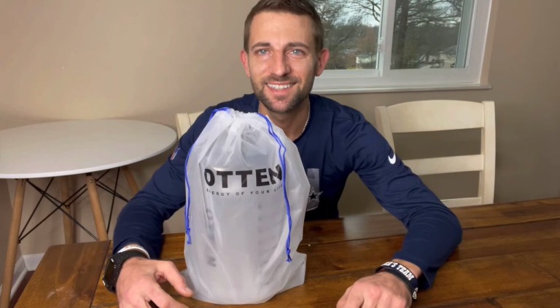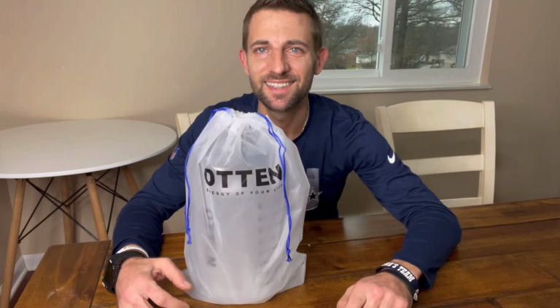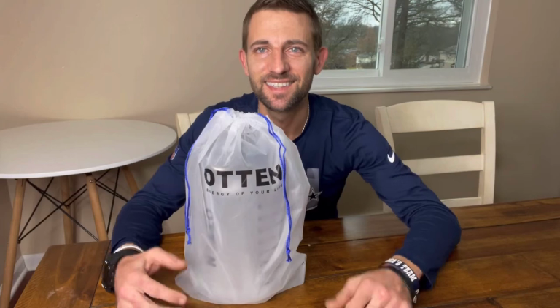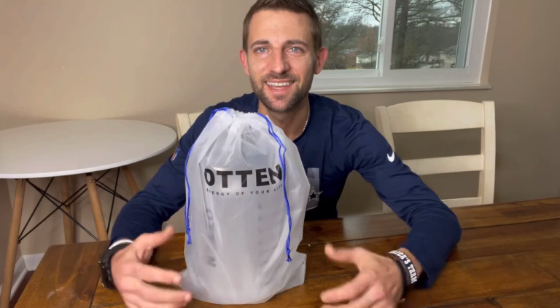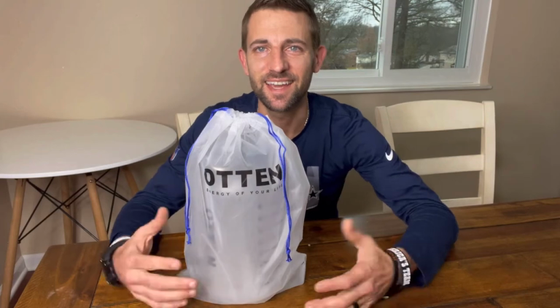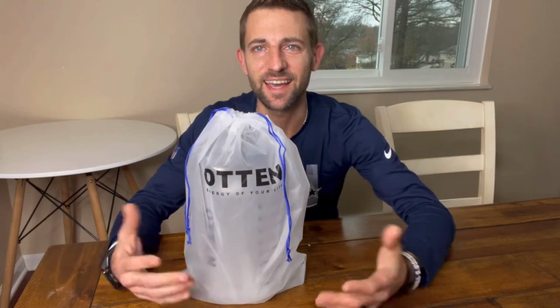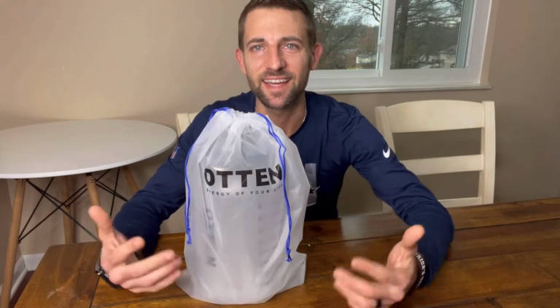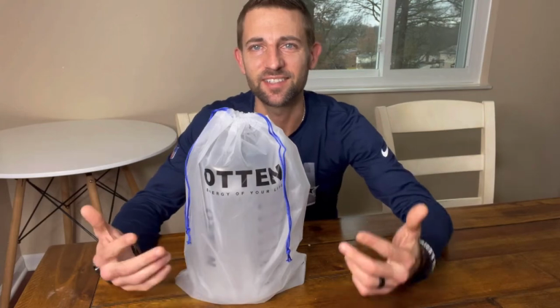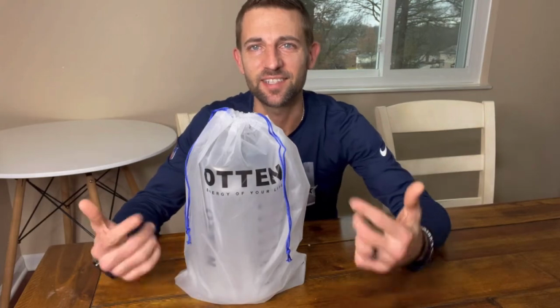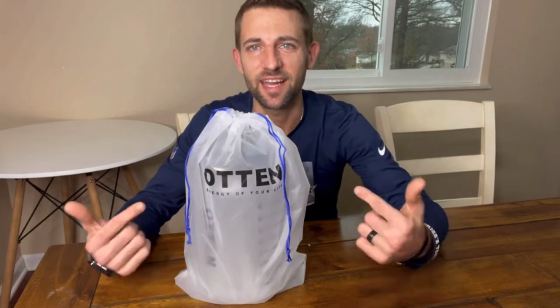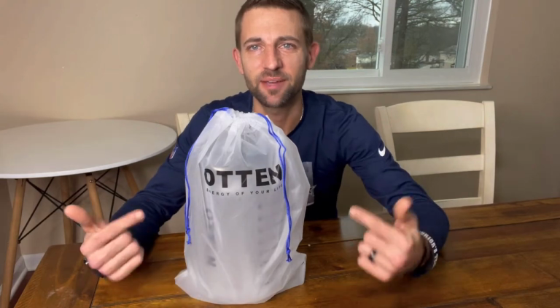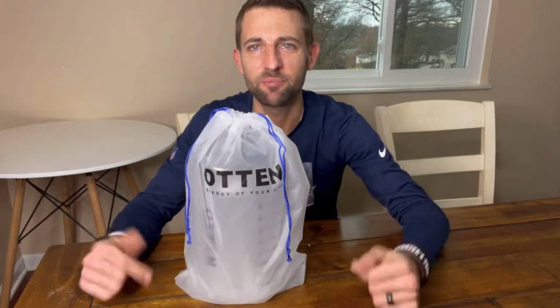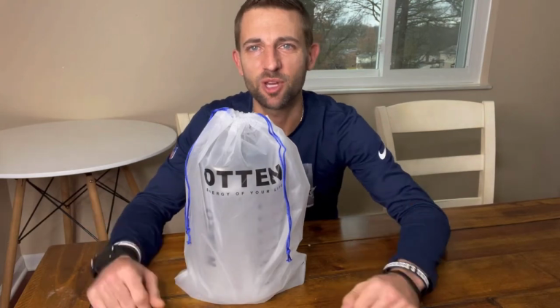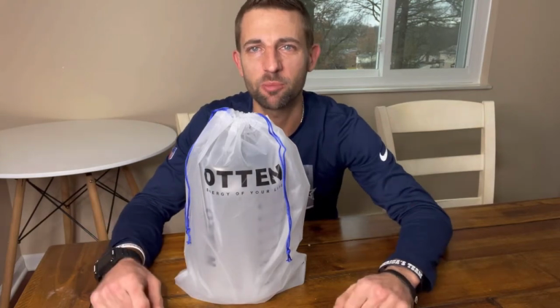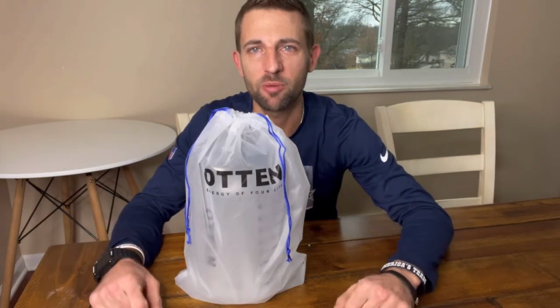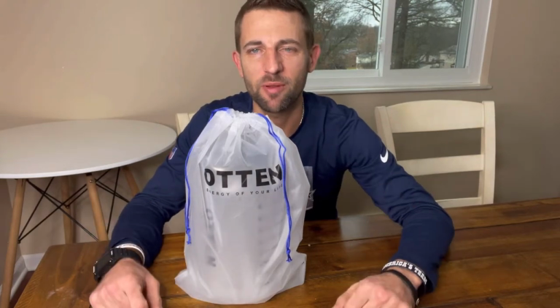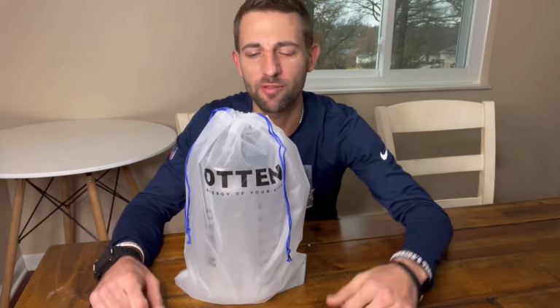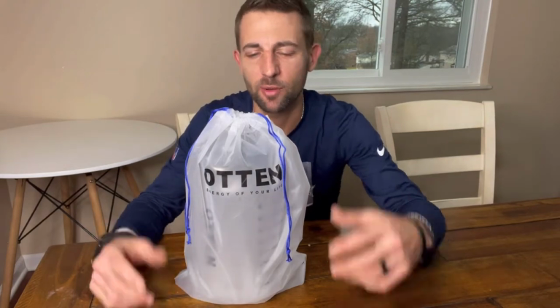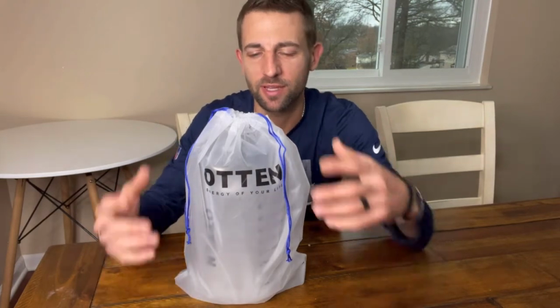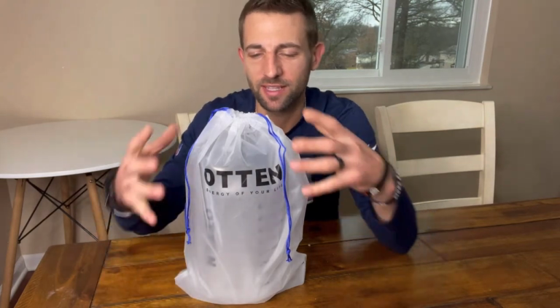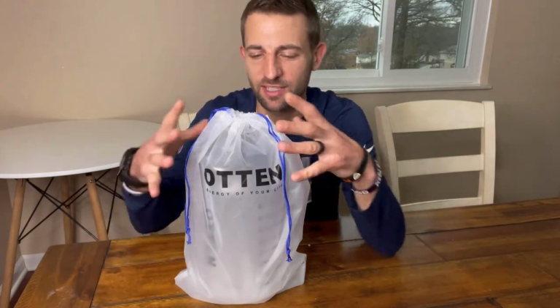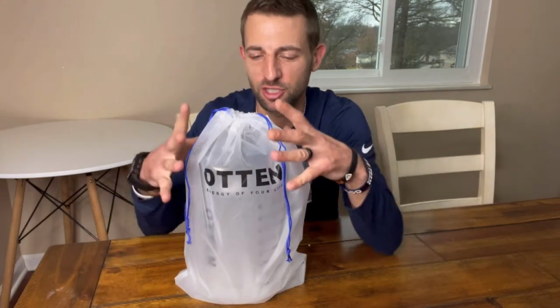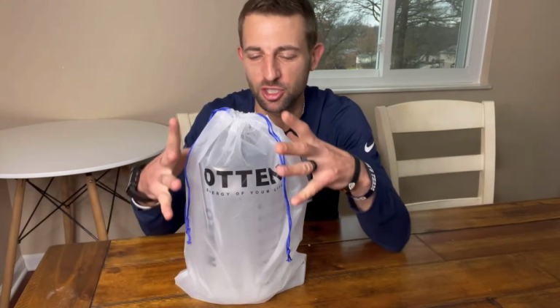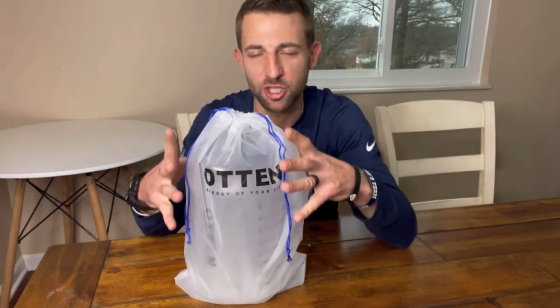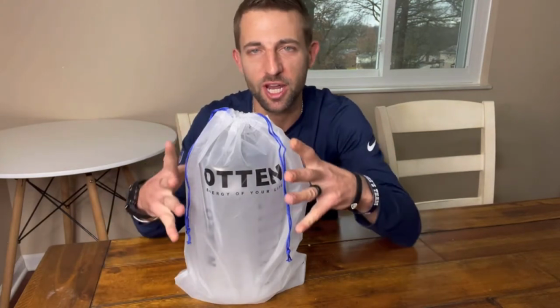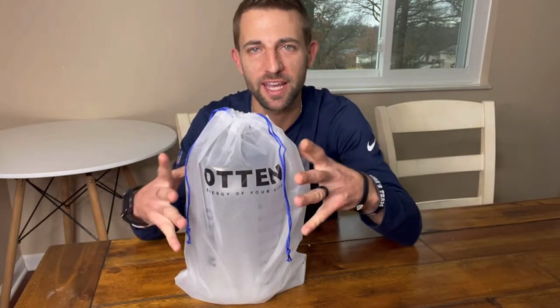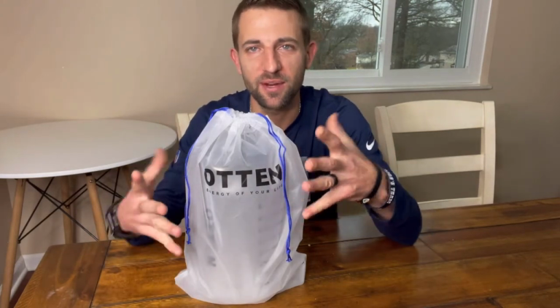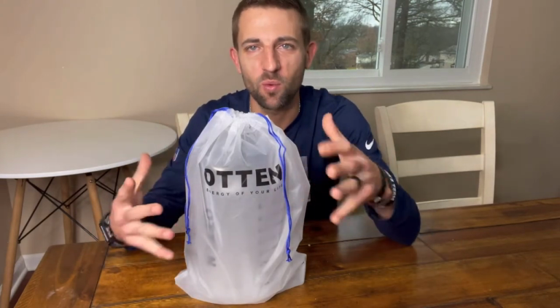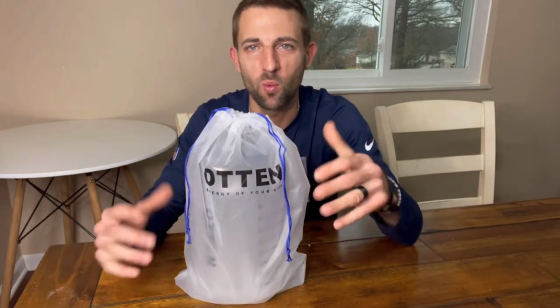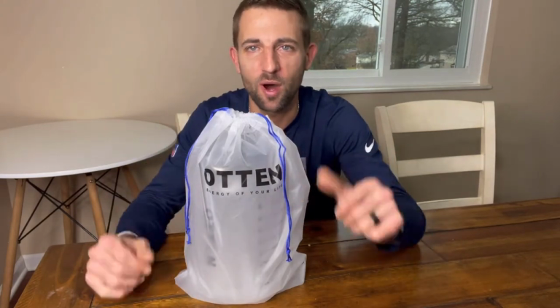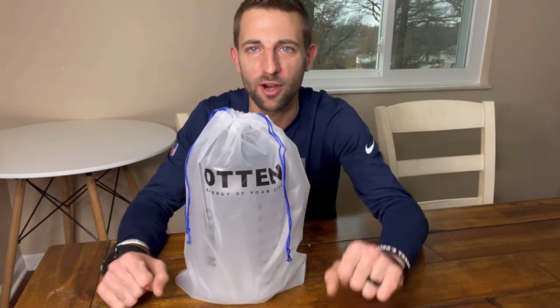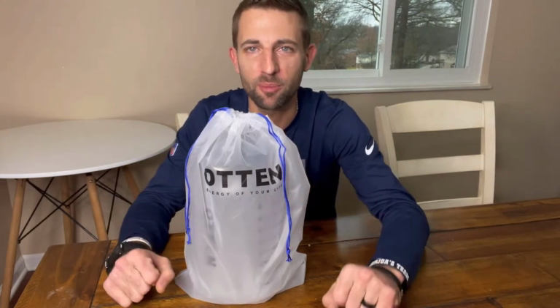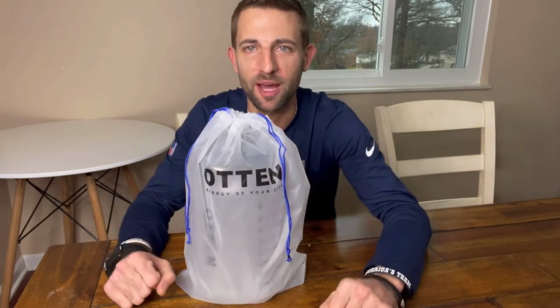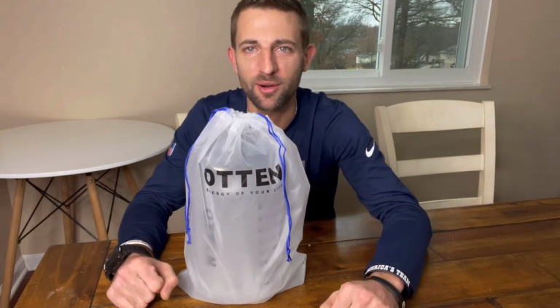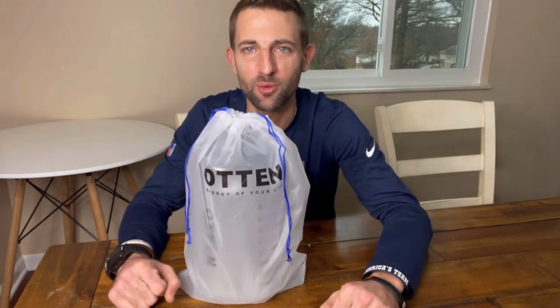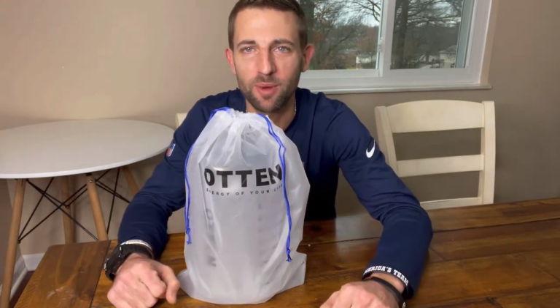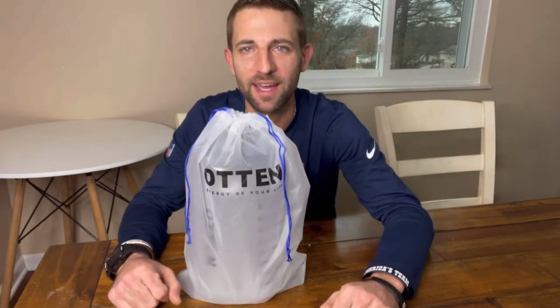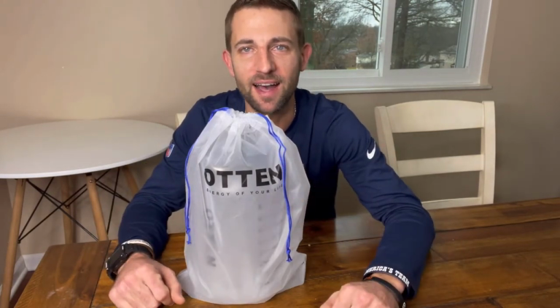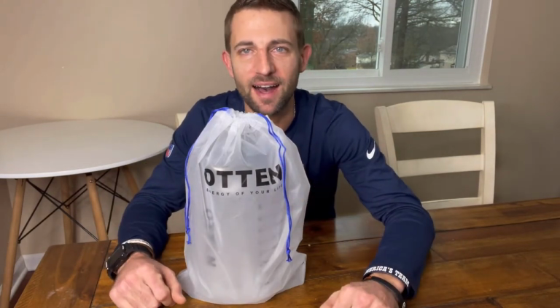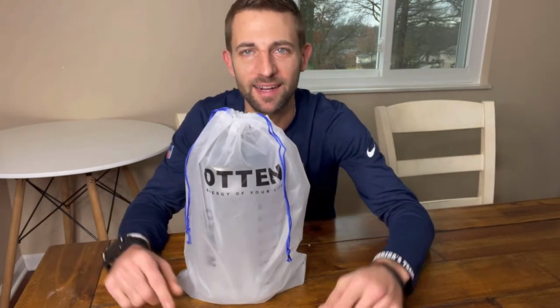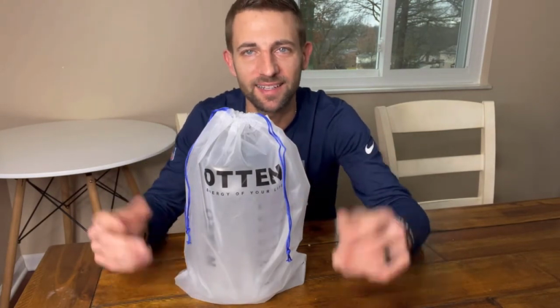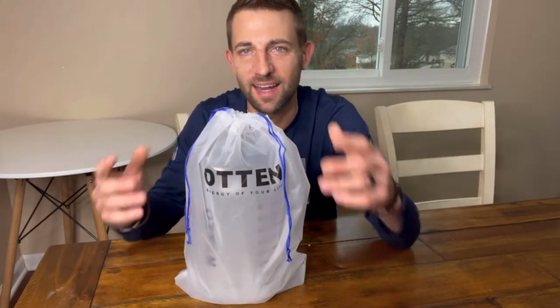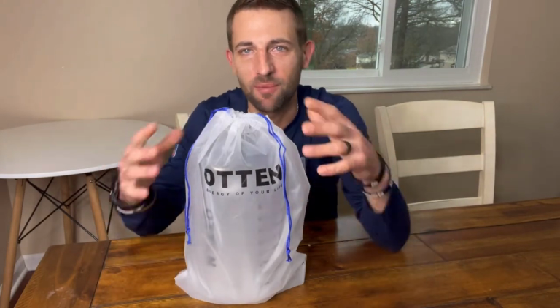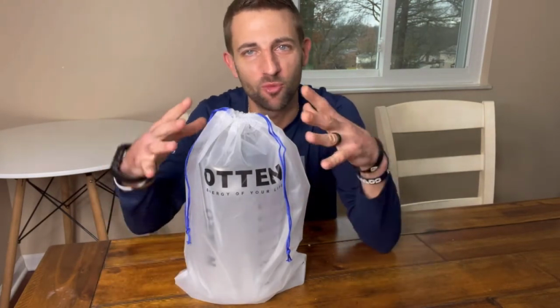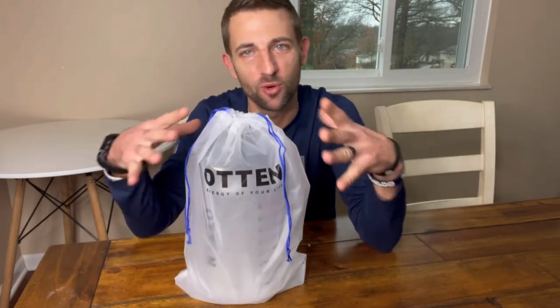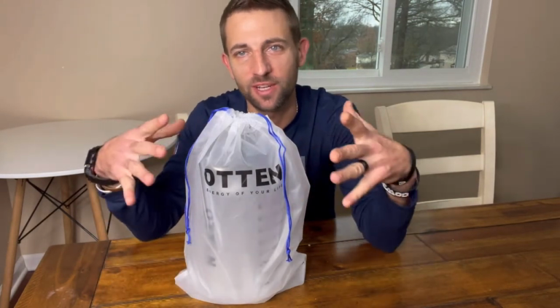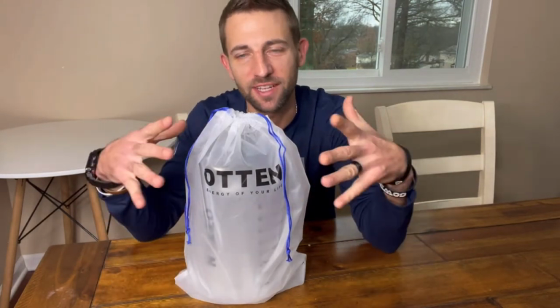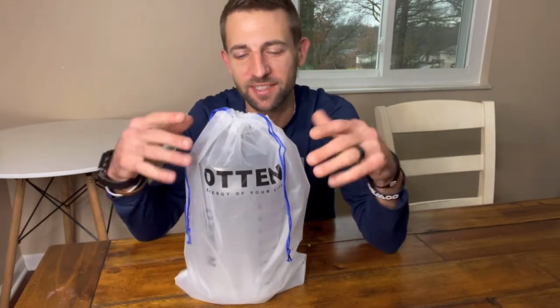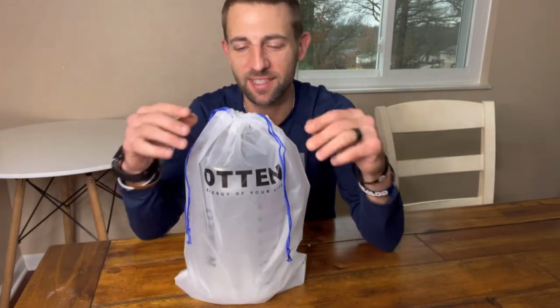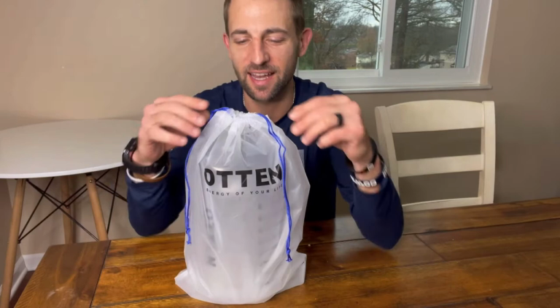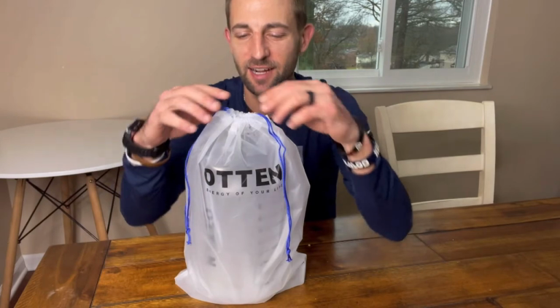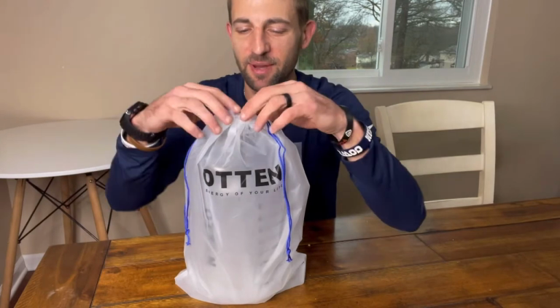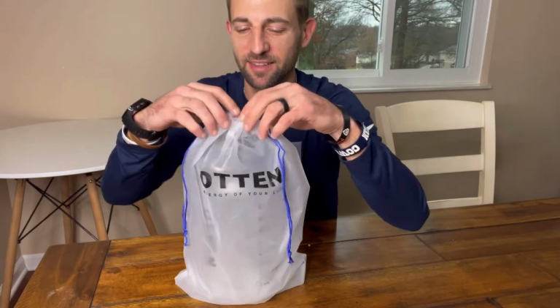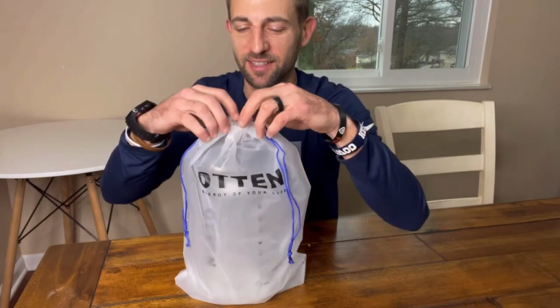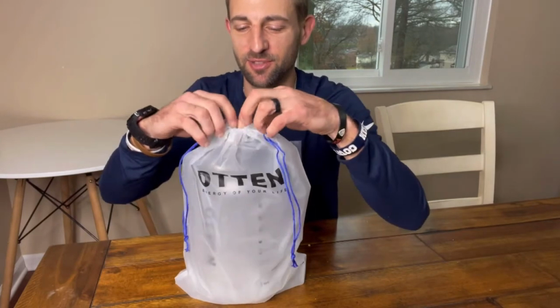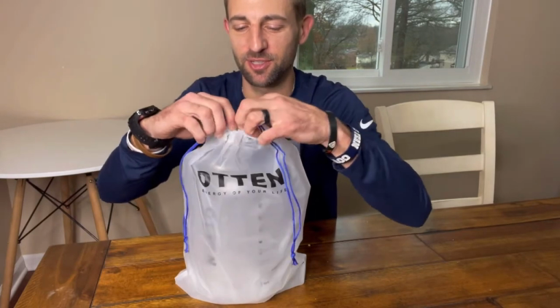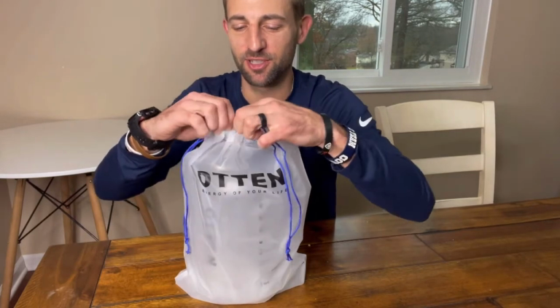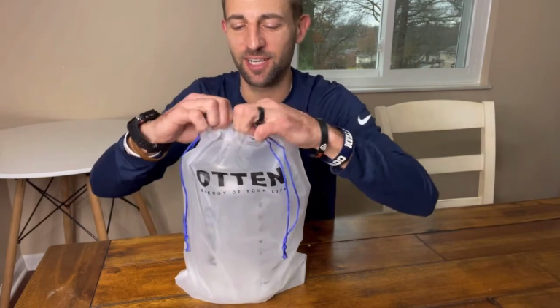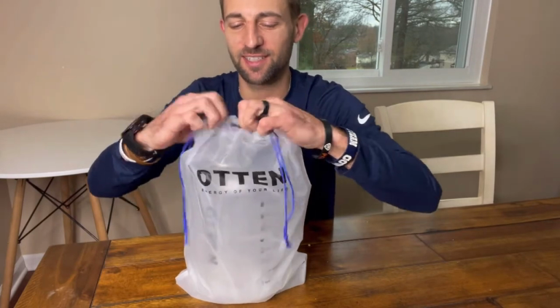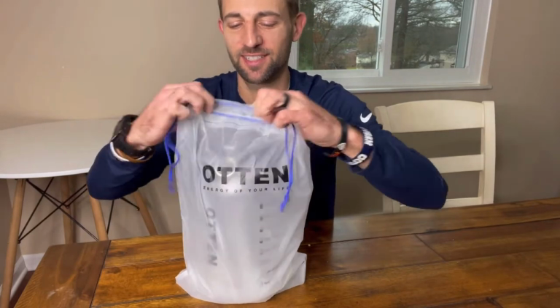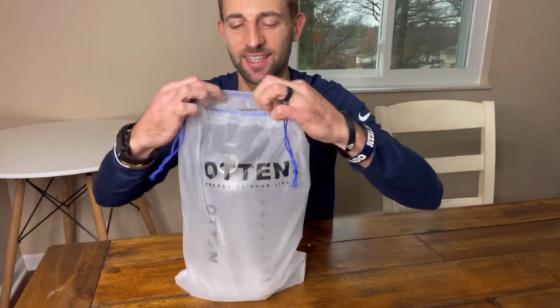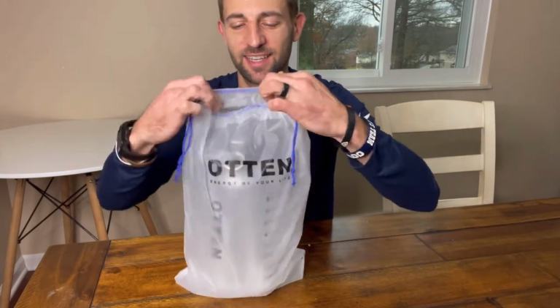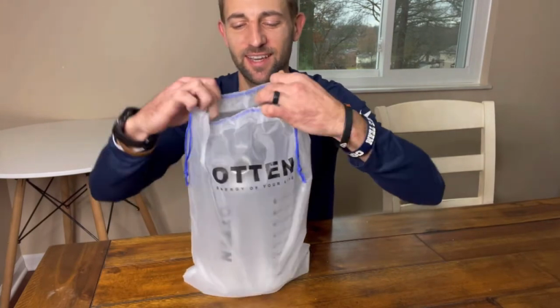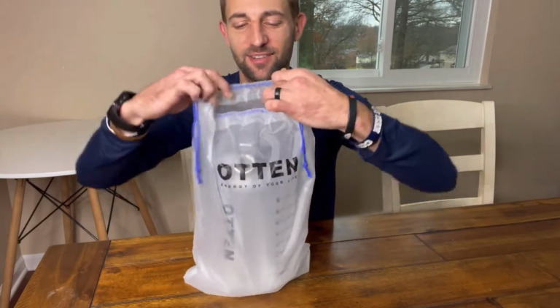Hey guys, today I'm going to be reviewing this giant water bottle by Auden. I'm really excited about this one. Check this thing out.